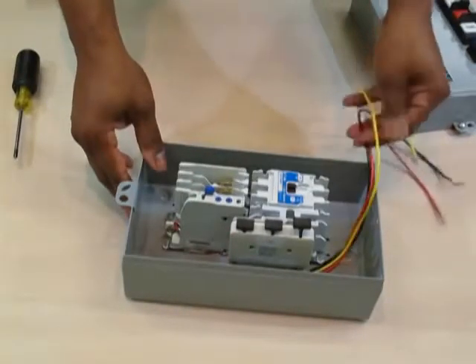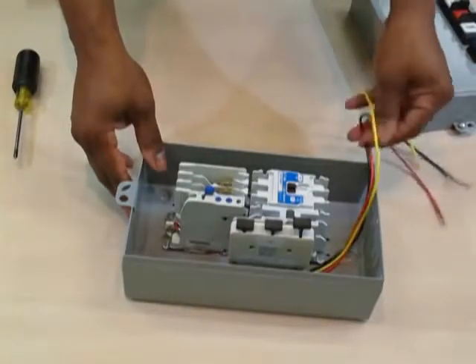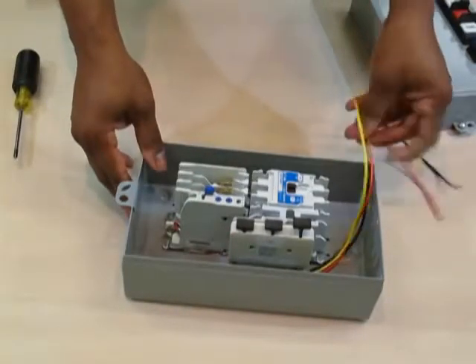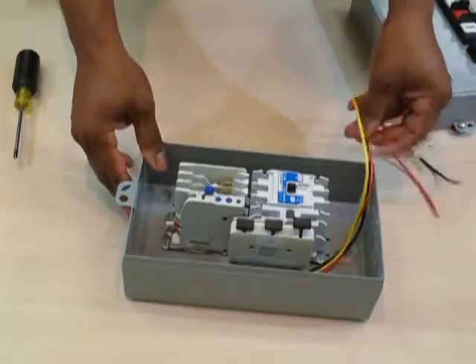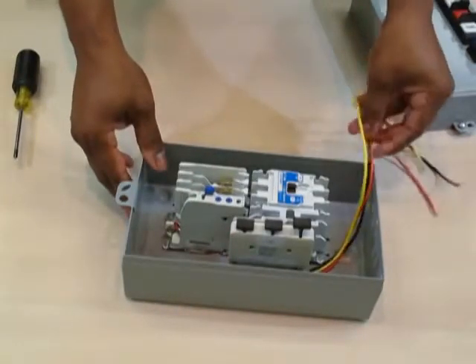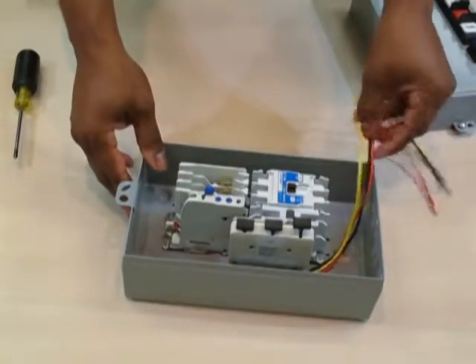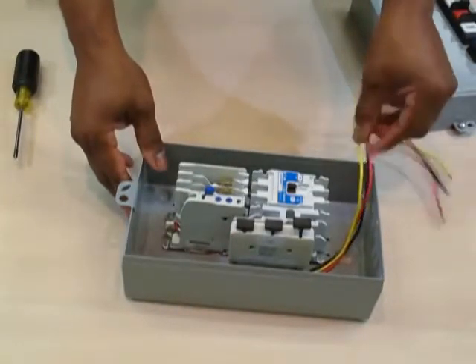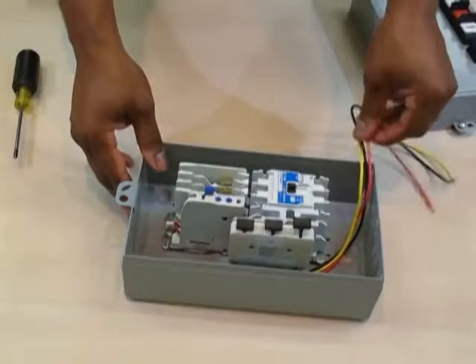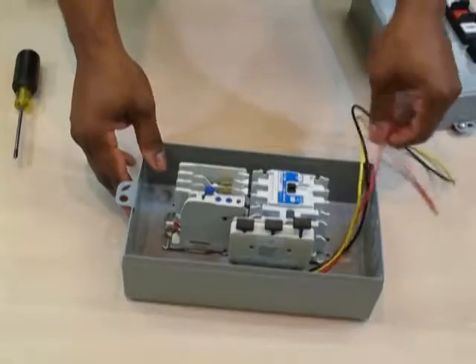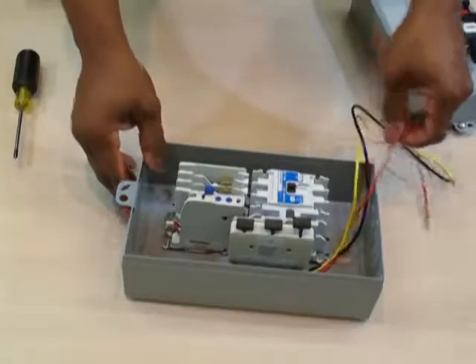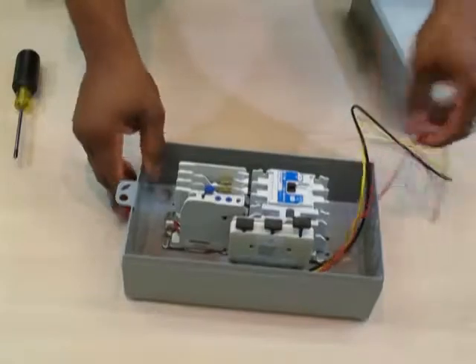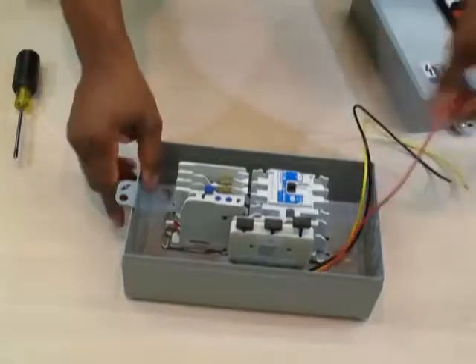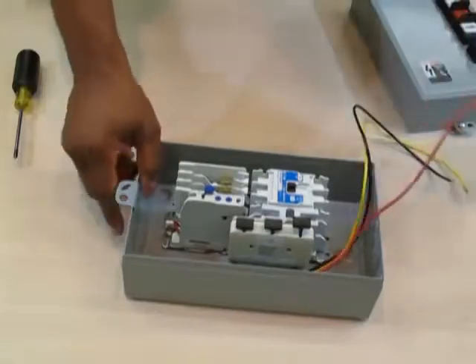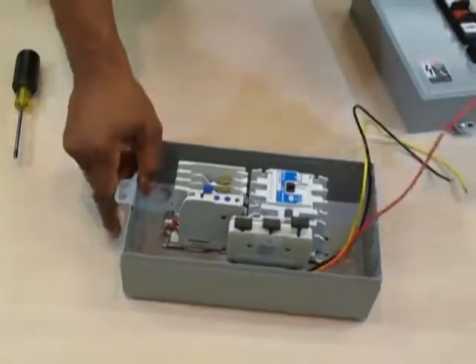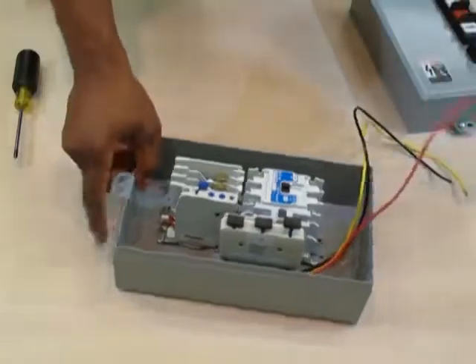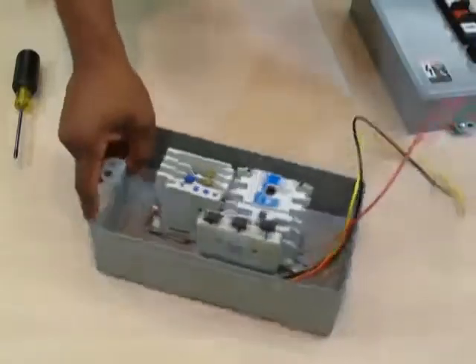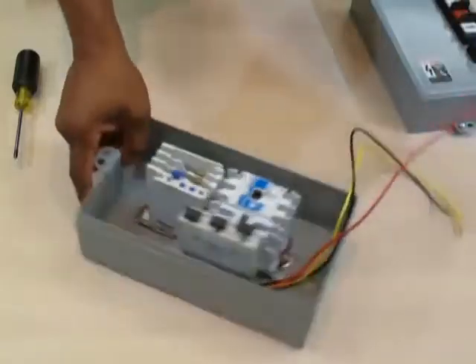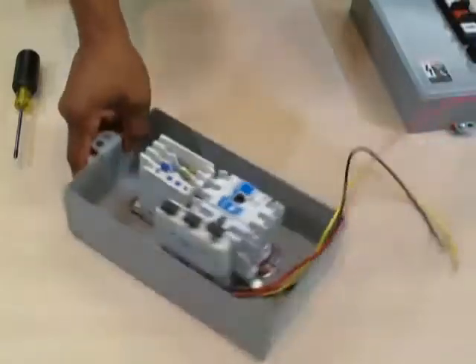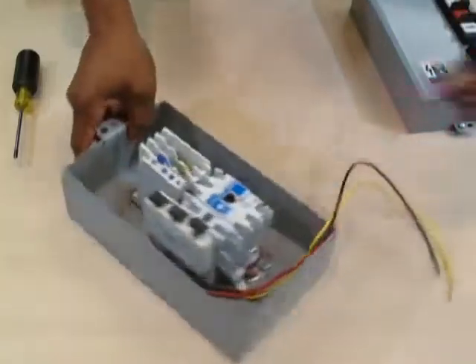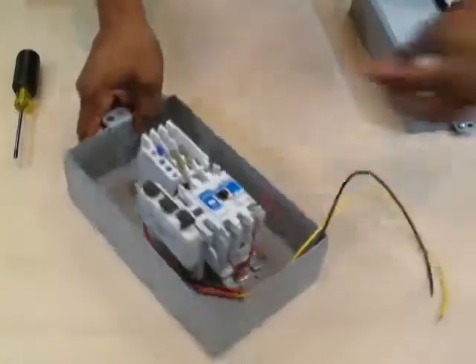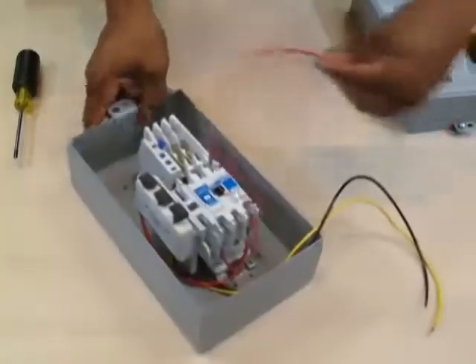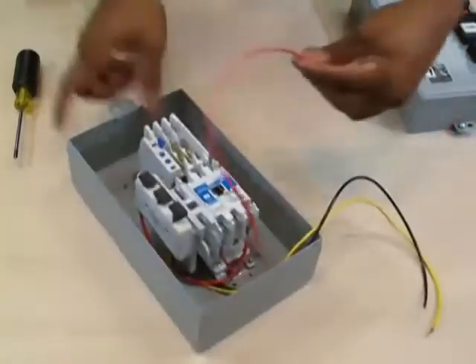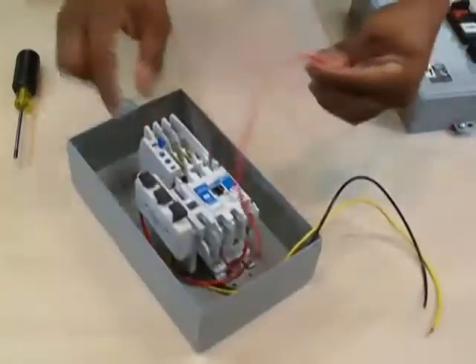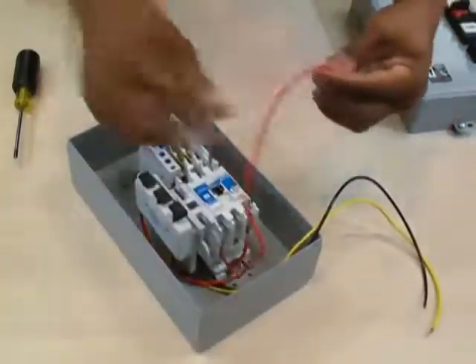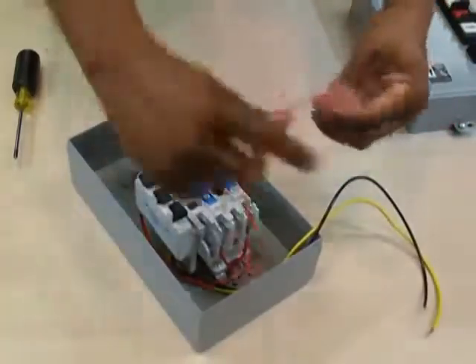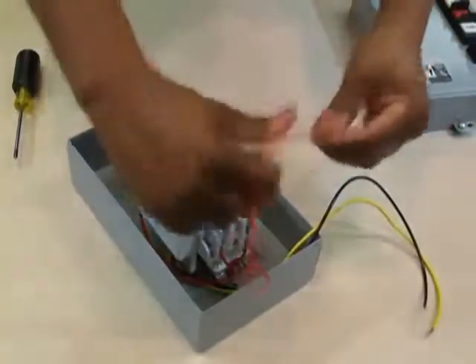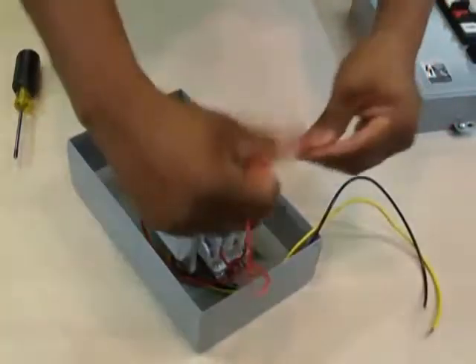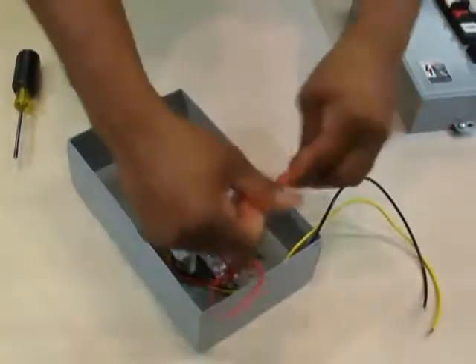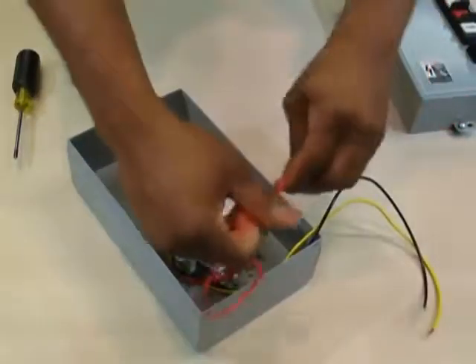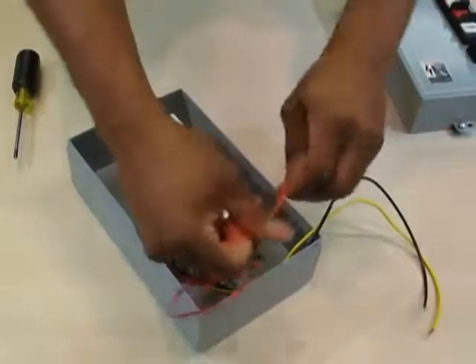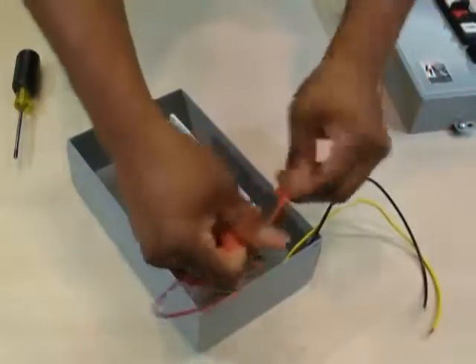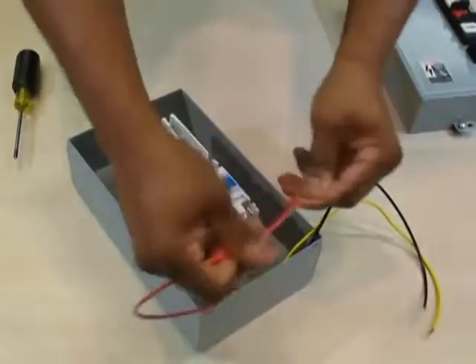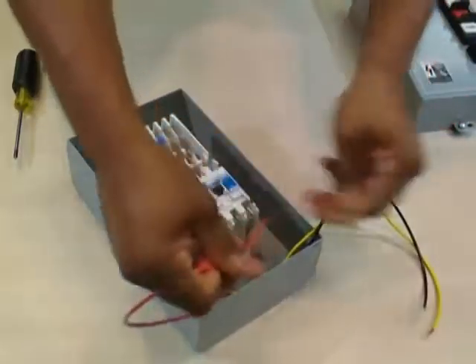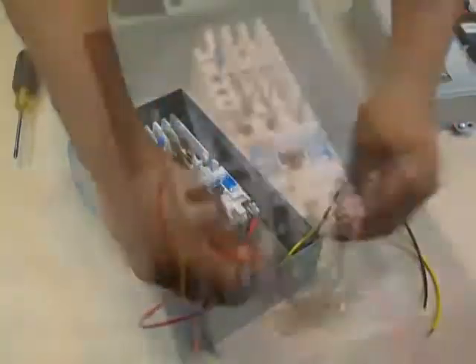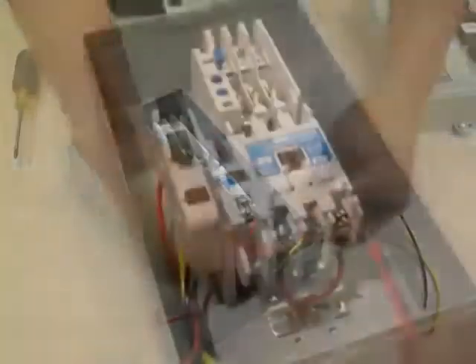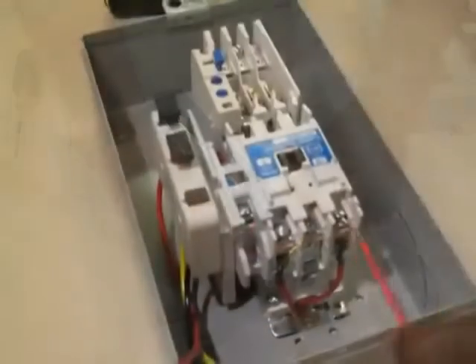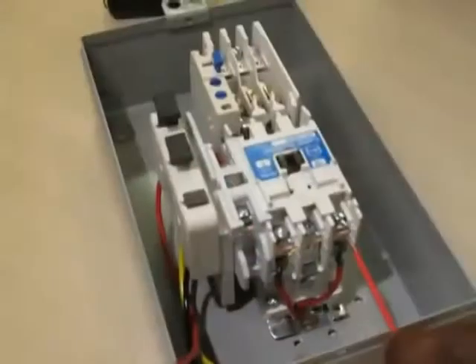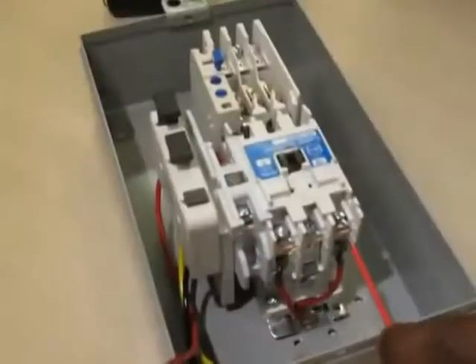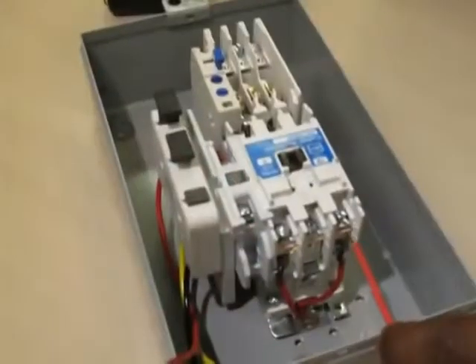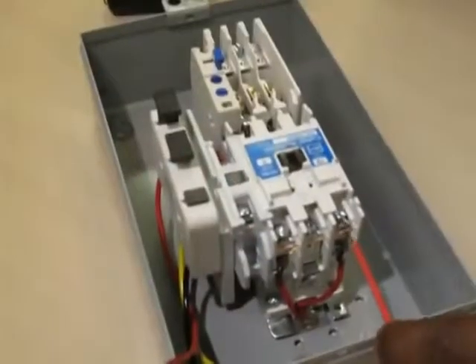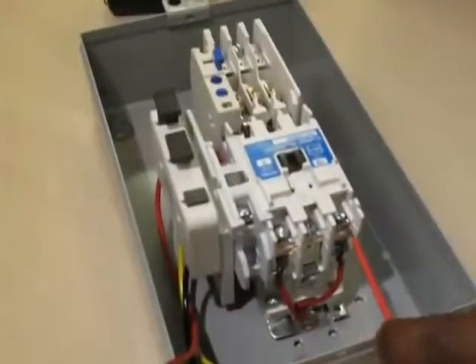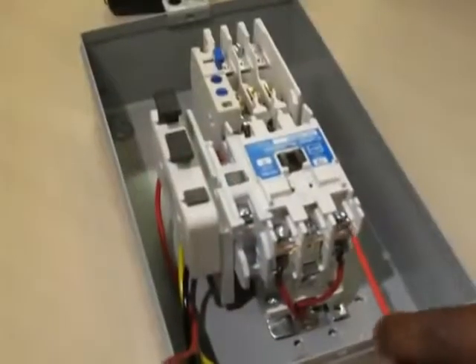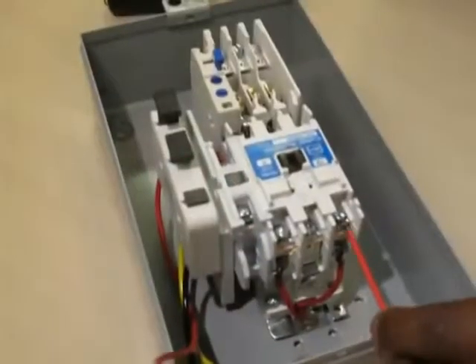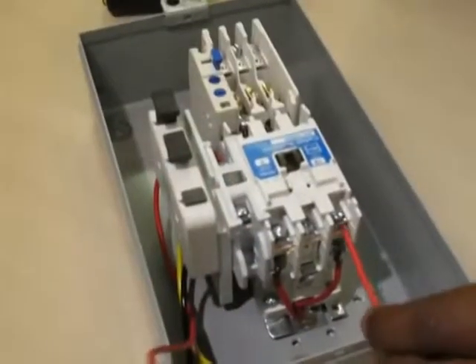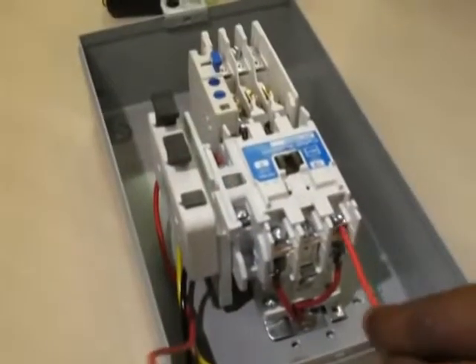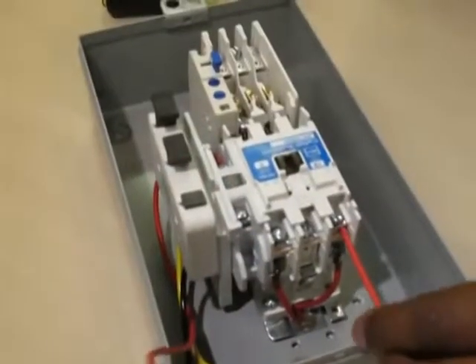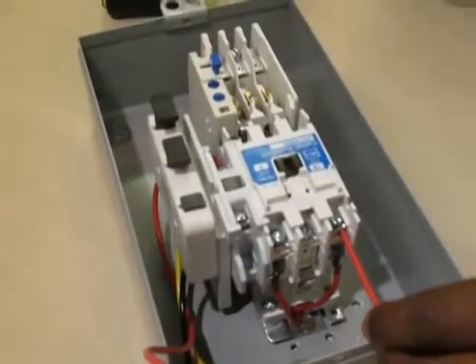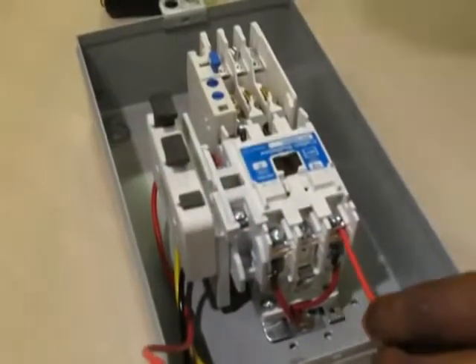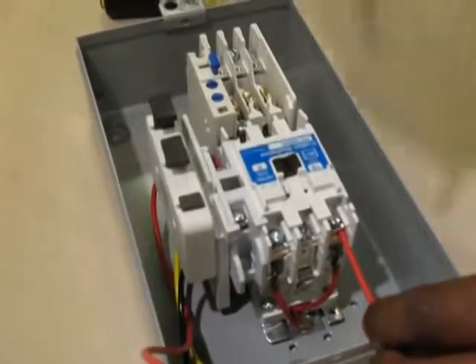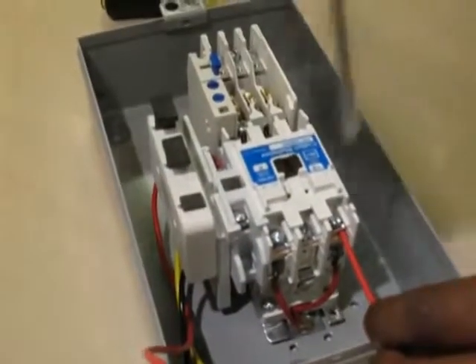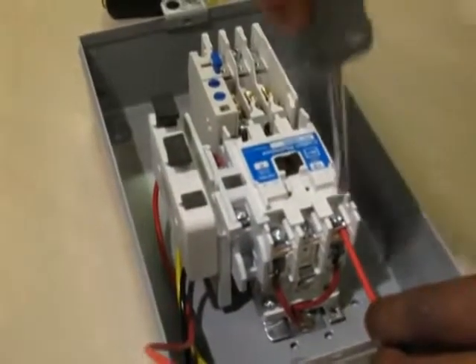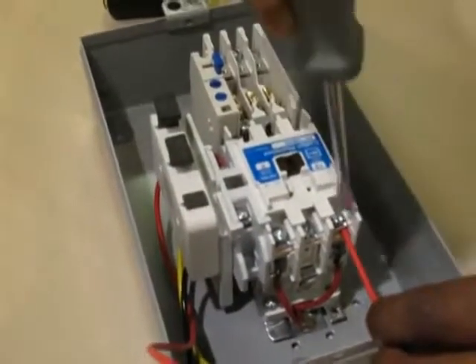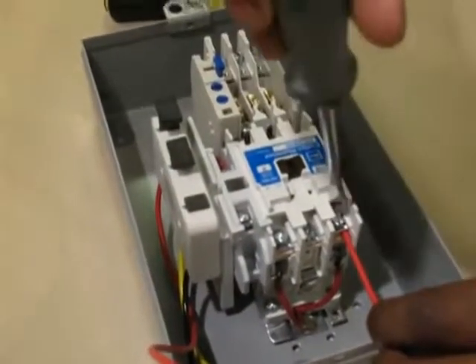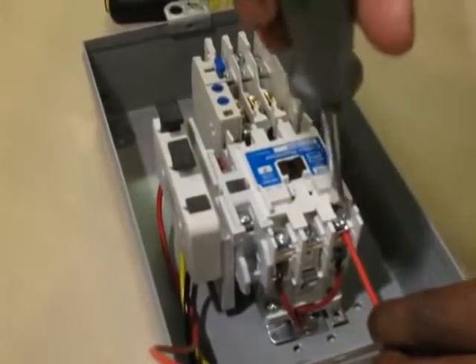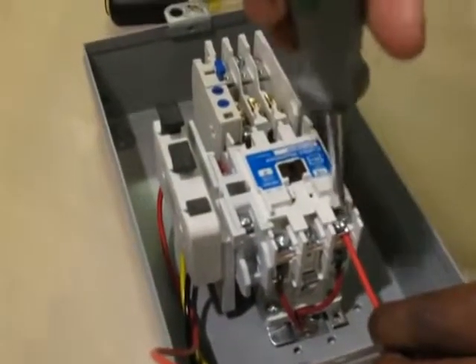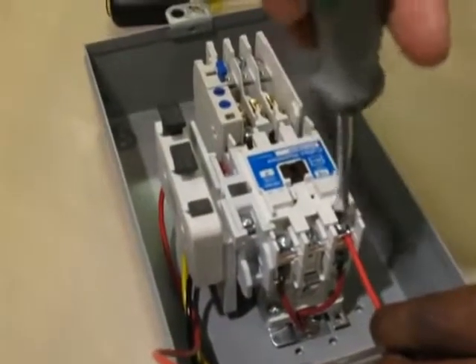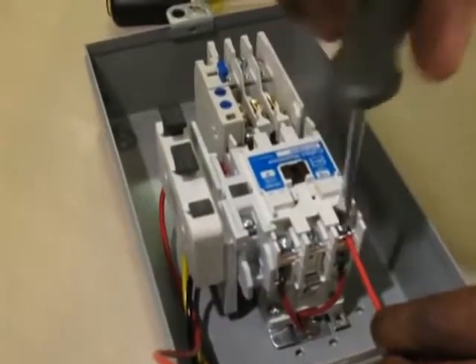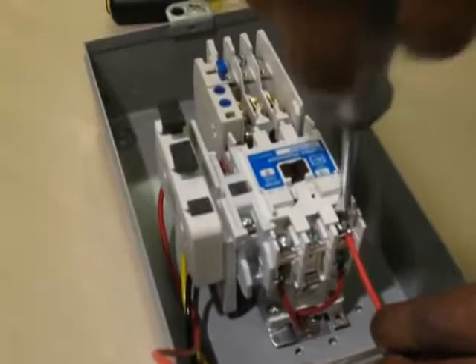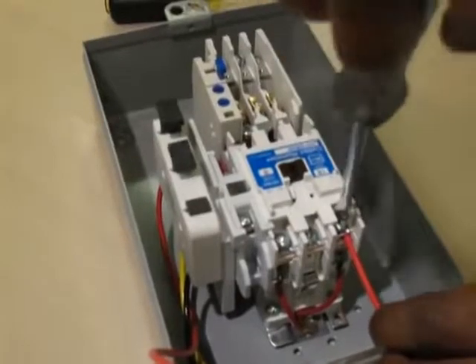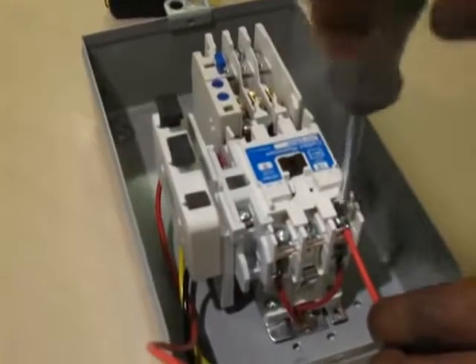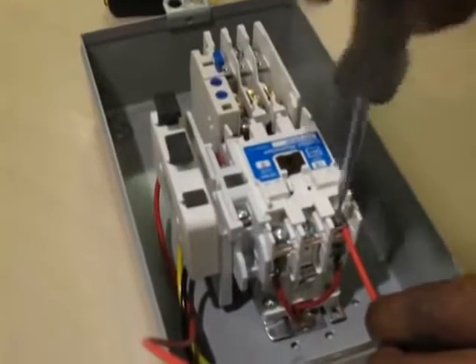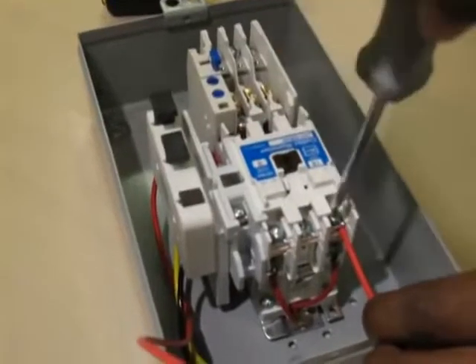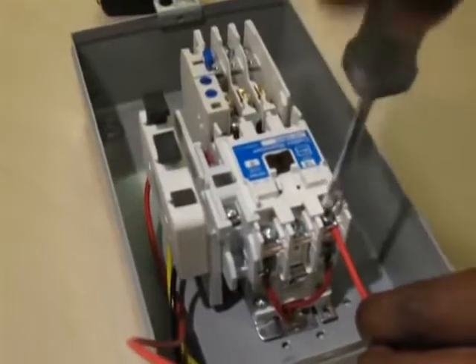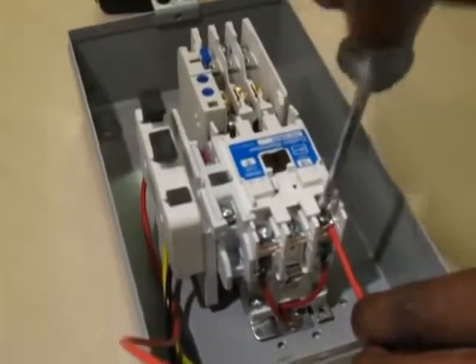Step 5: feed the red wire into phase 1, that's L1, of the starter and screw down tight.